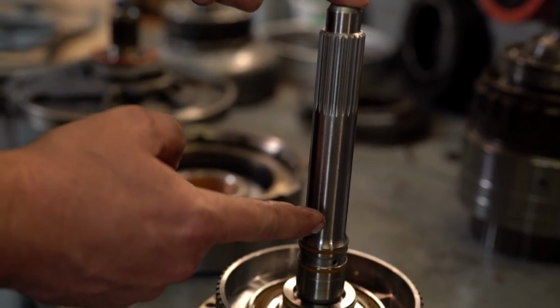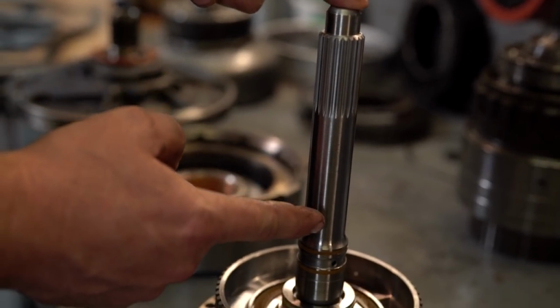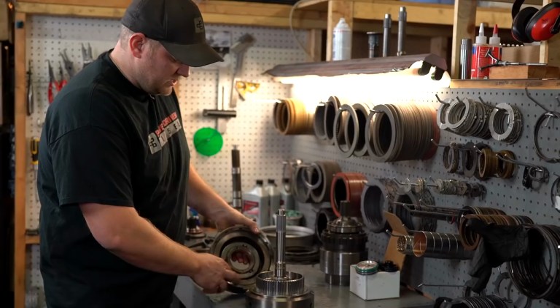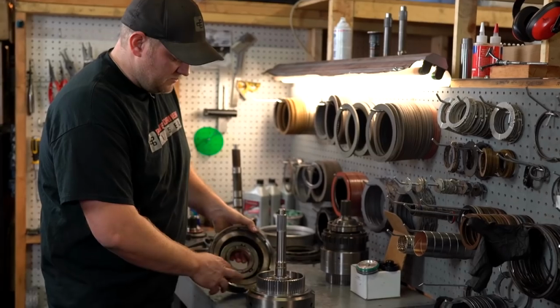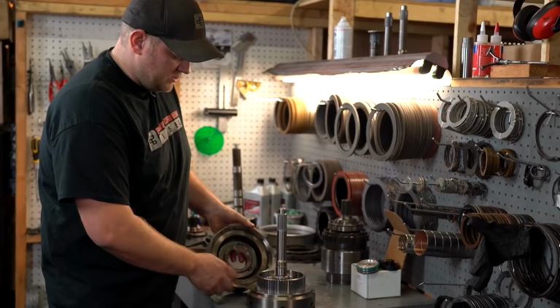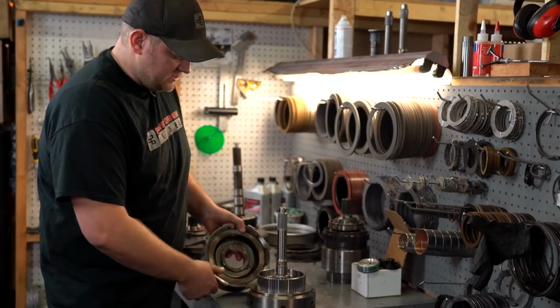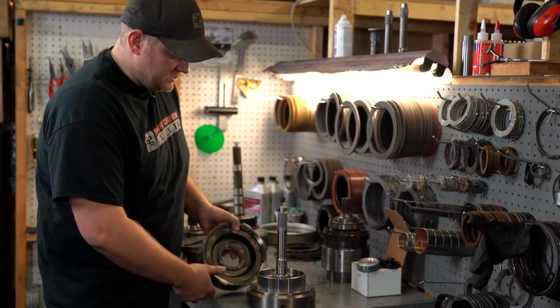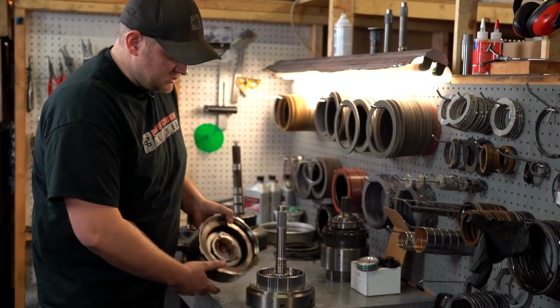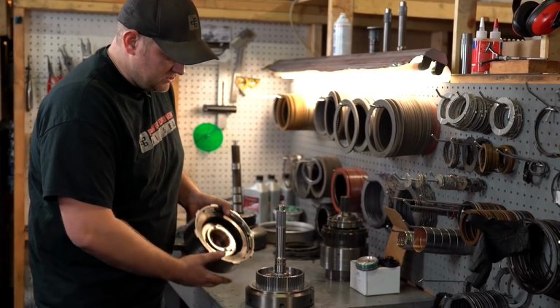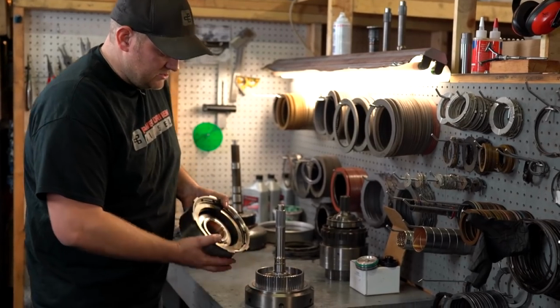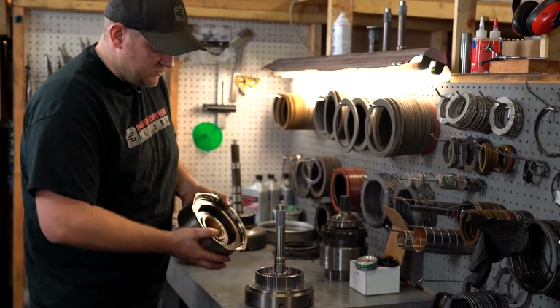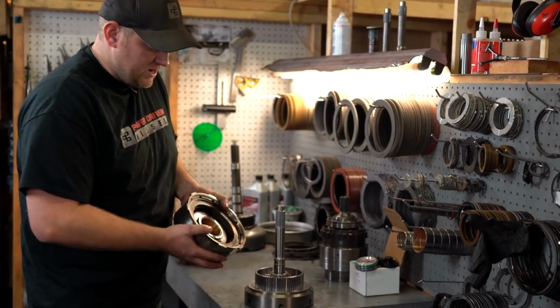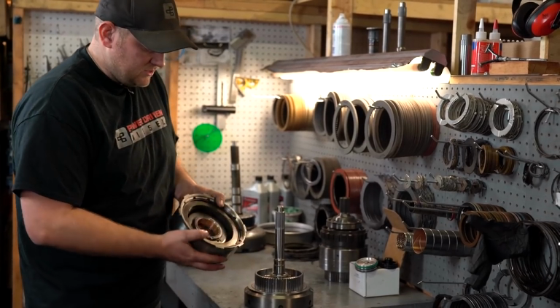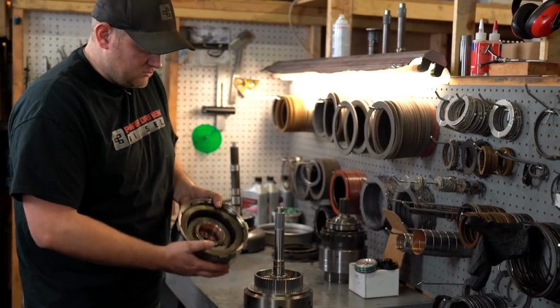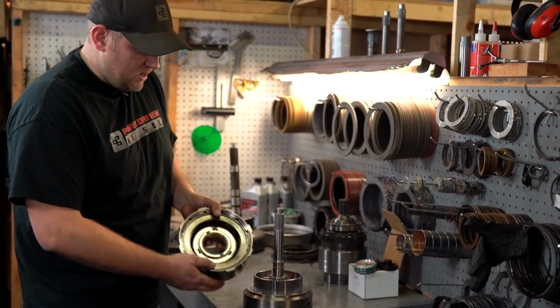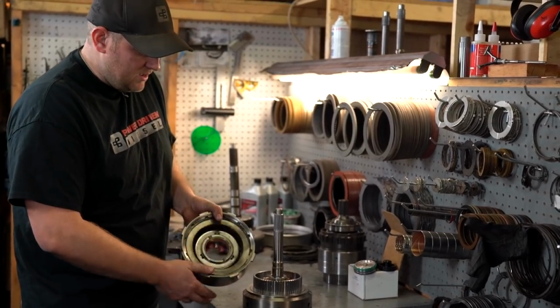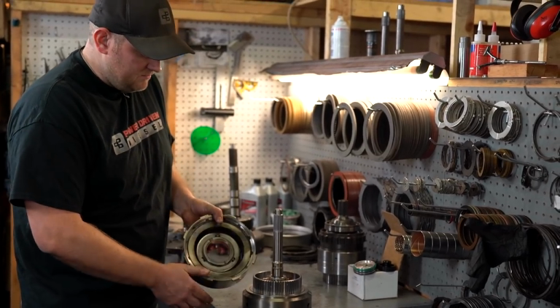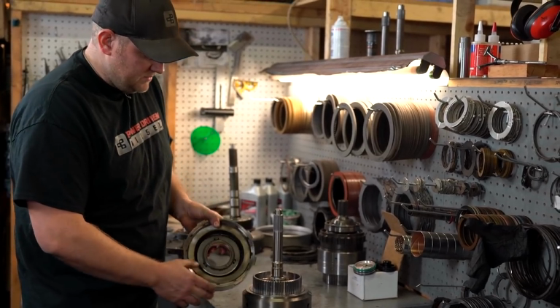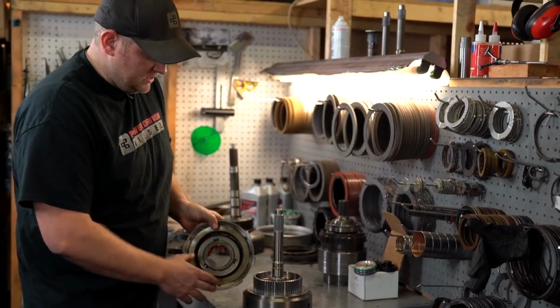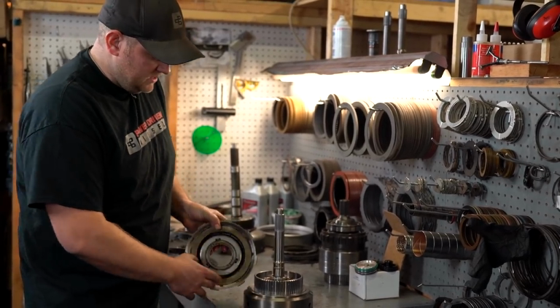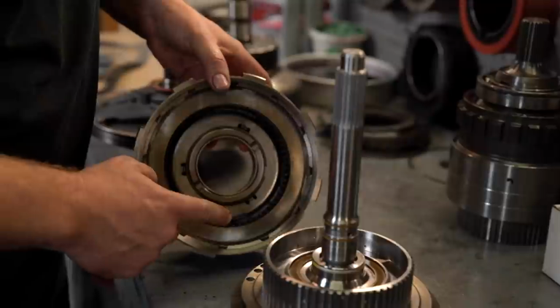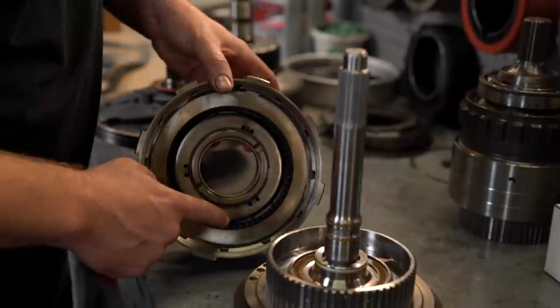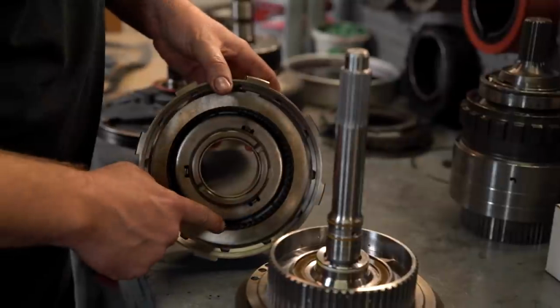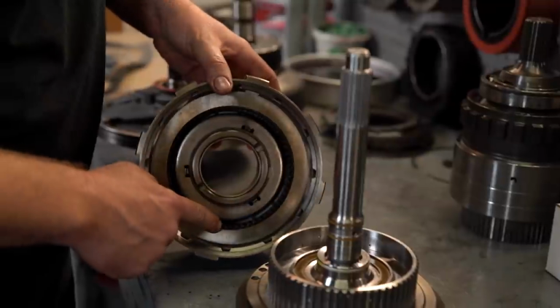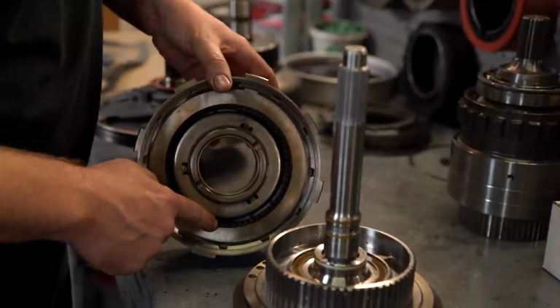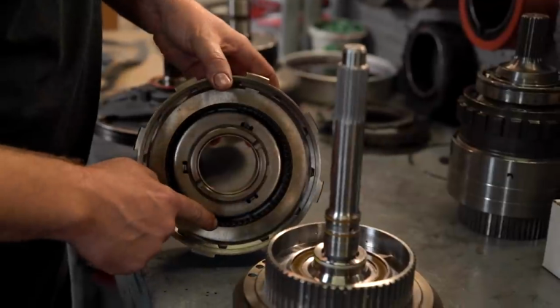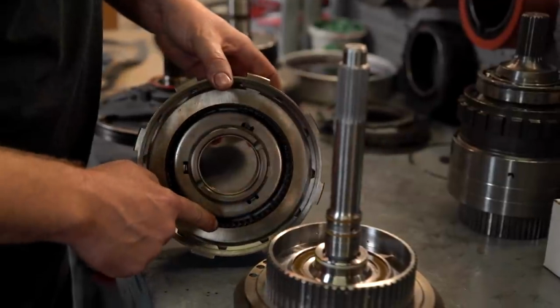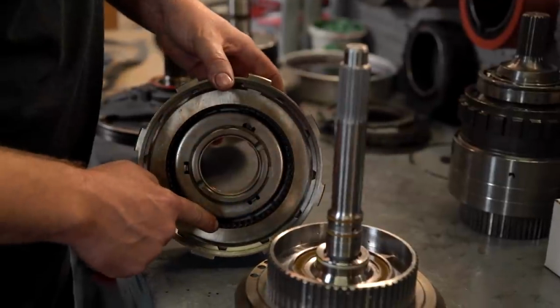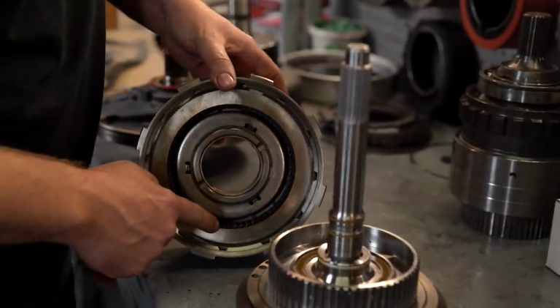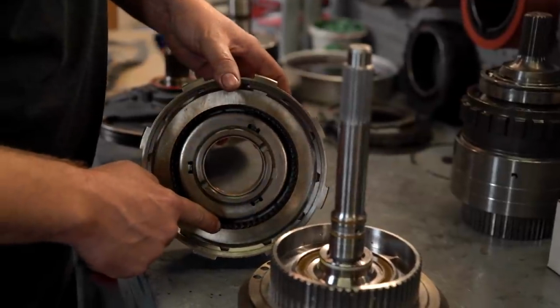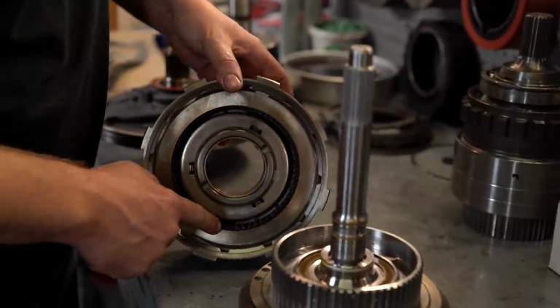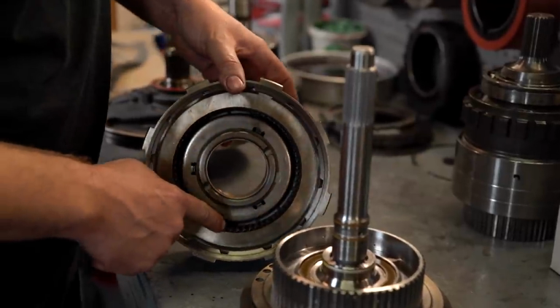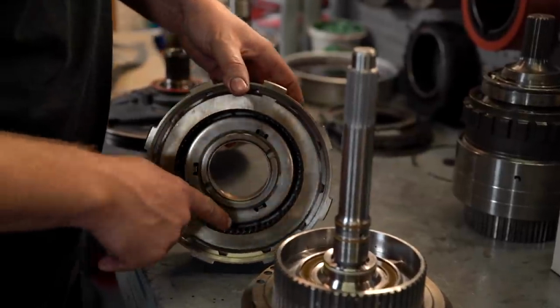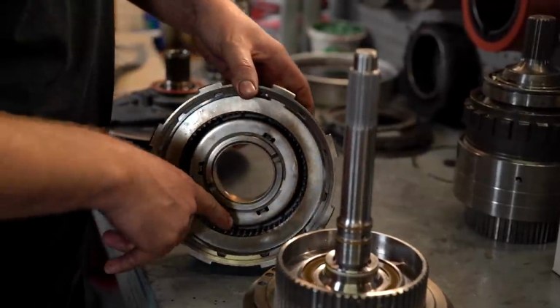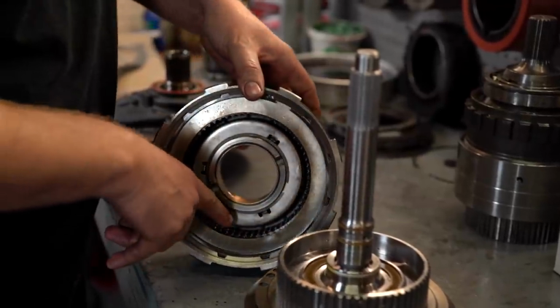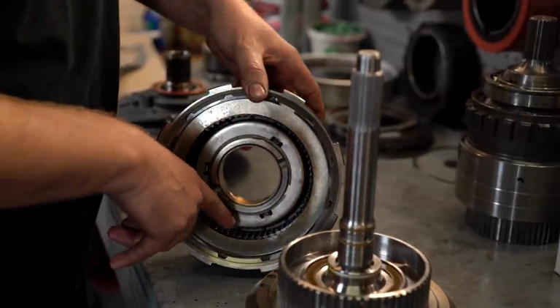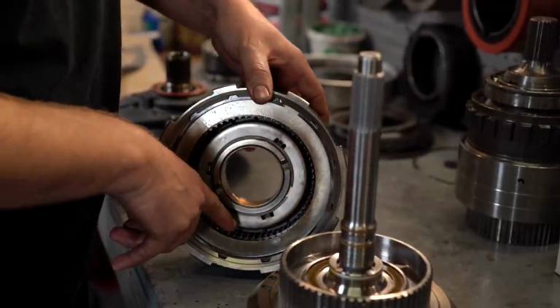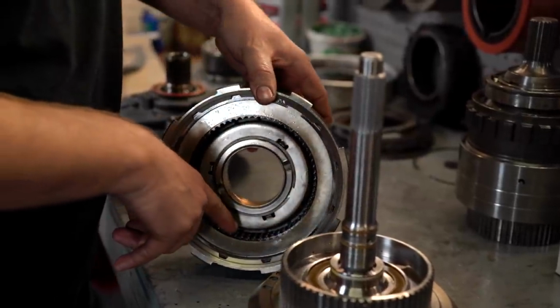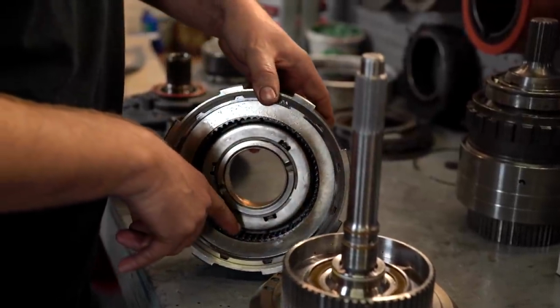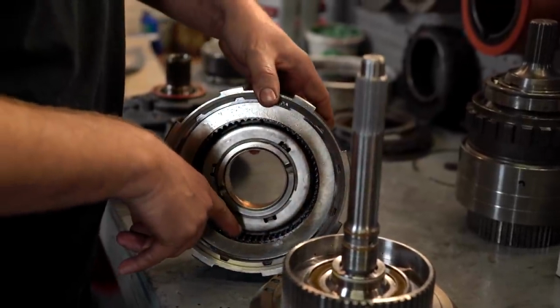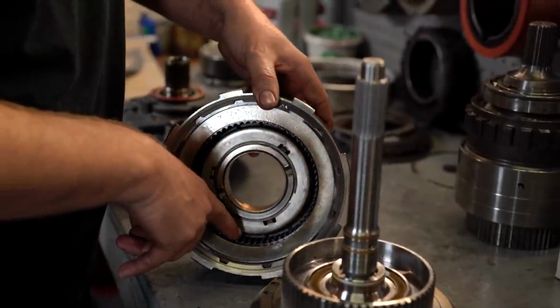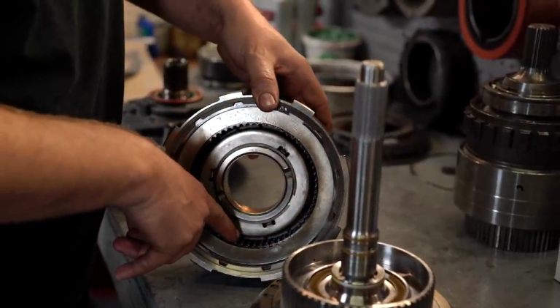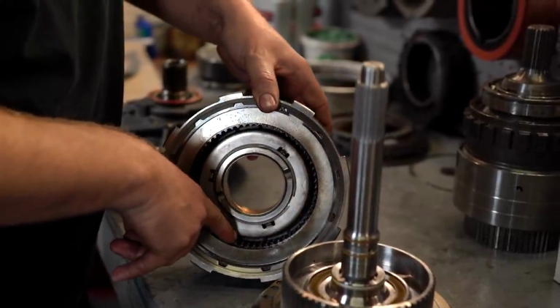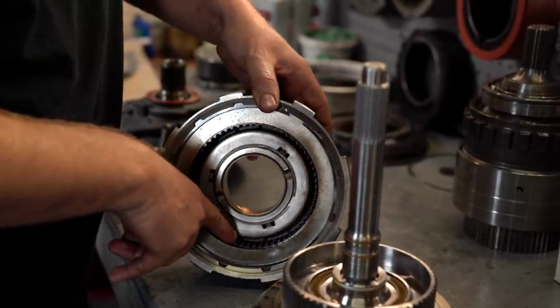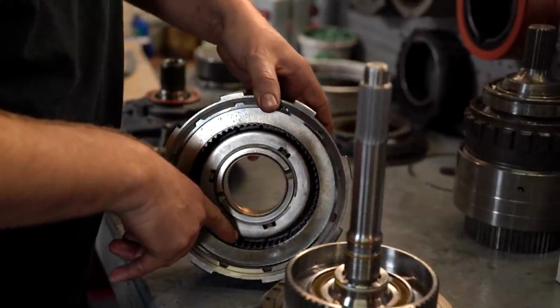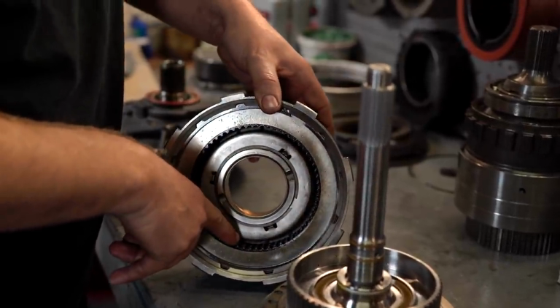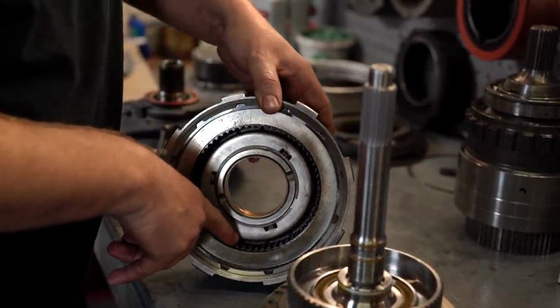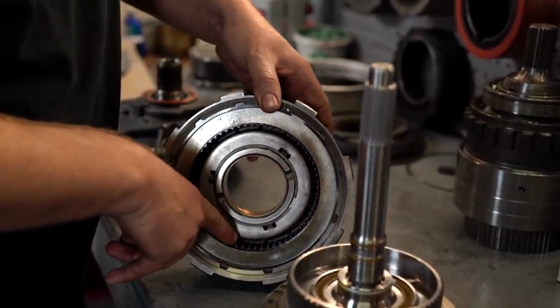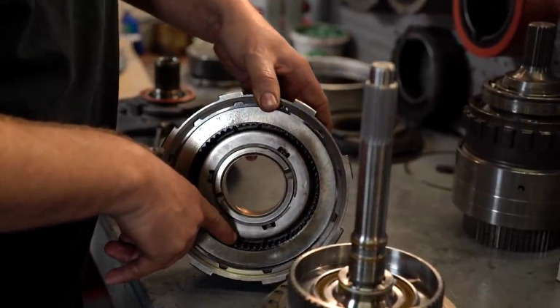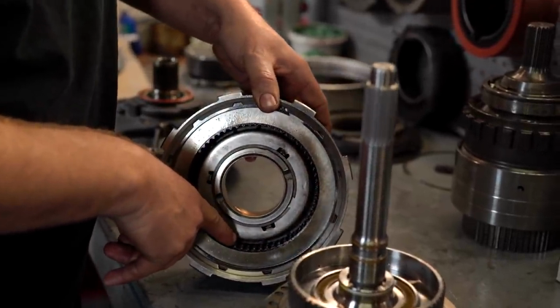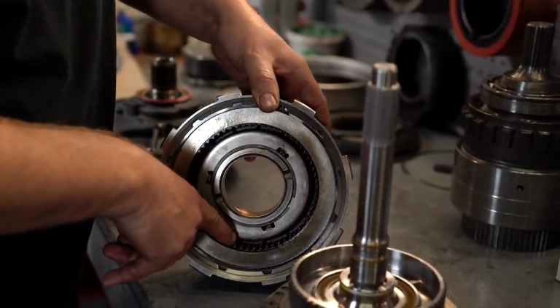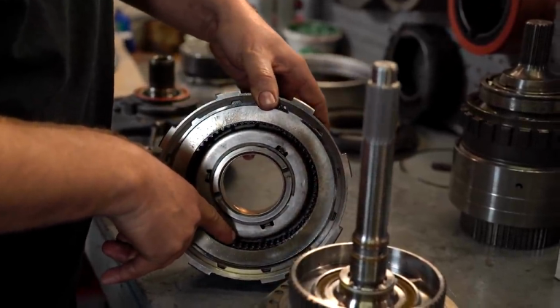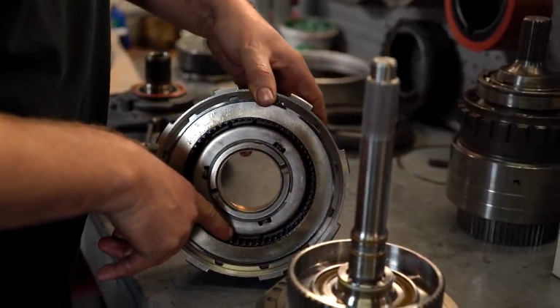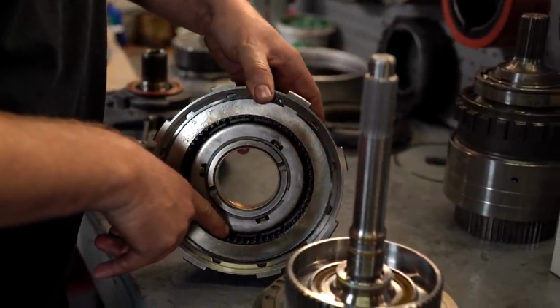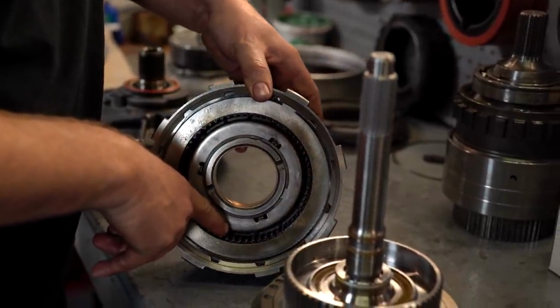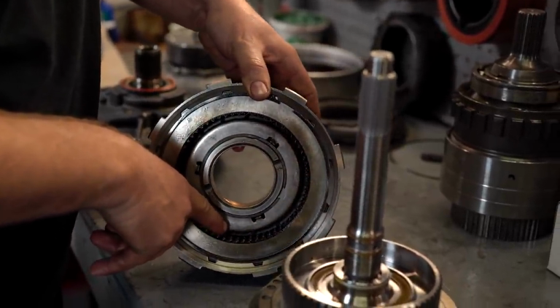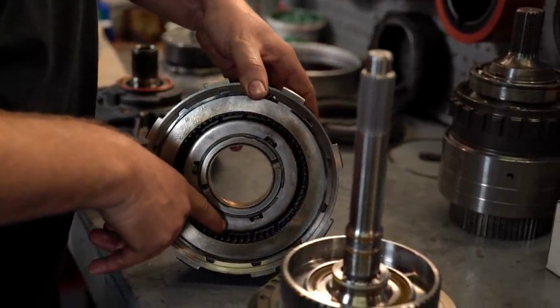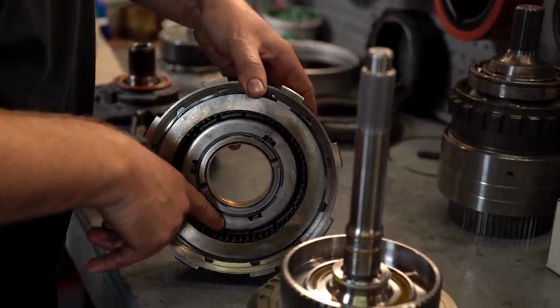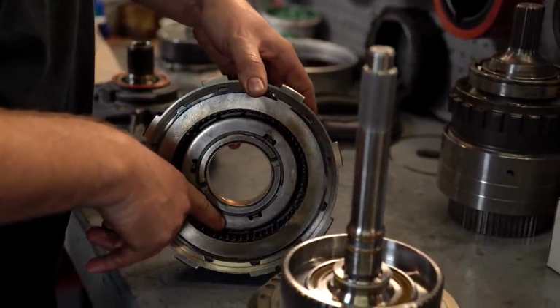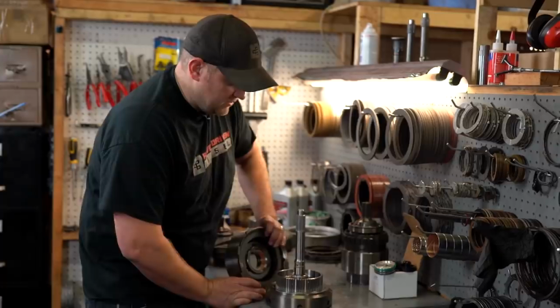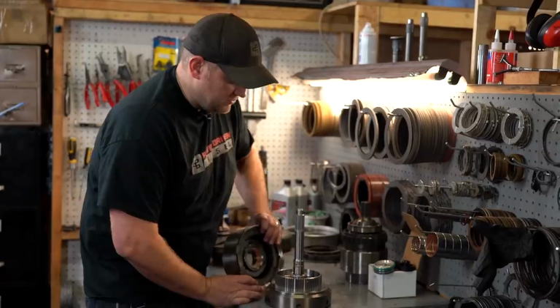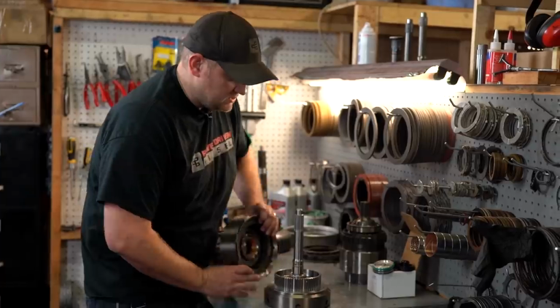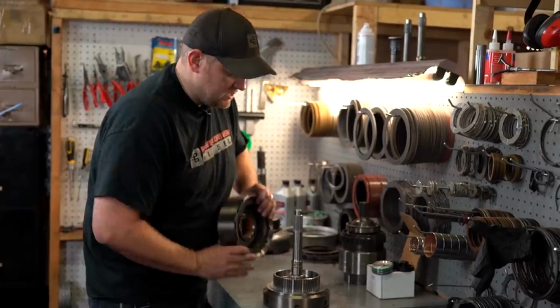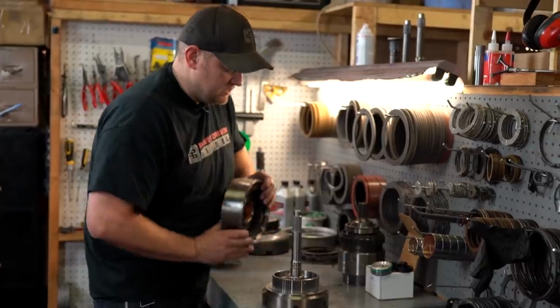We upgrade this third direct drum. This particular setup is running six clutches — stock is four — so it's quite a difference there.